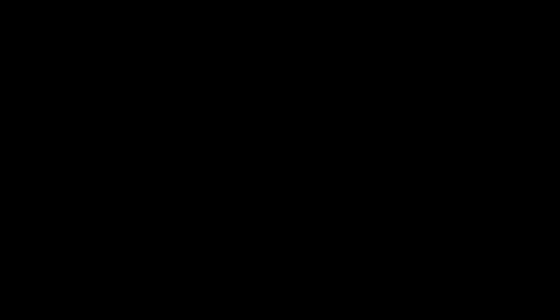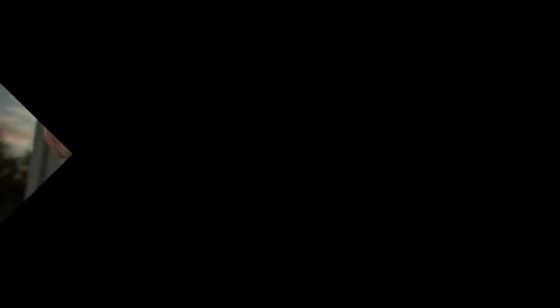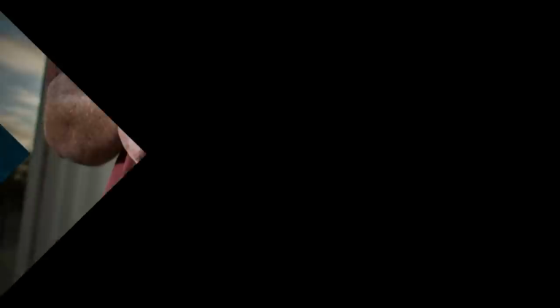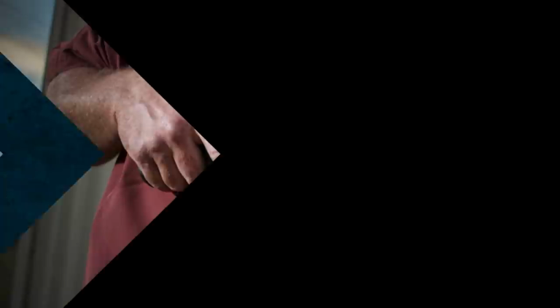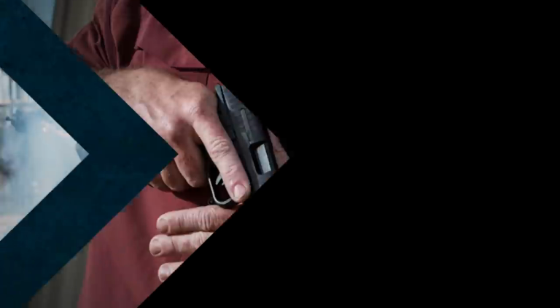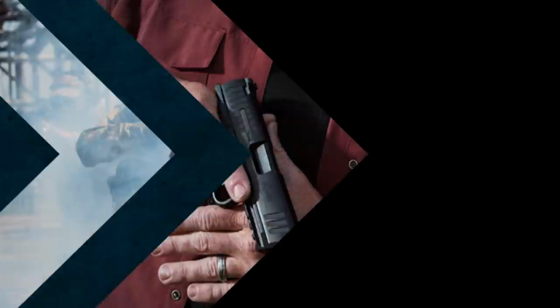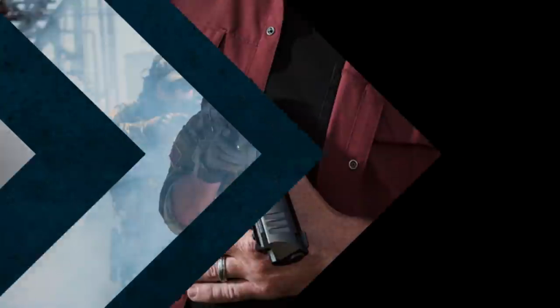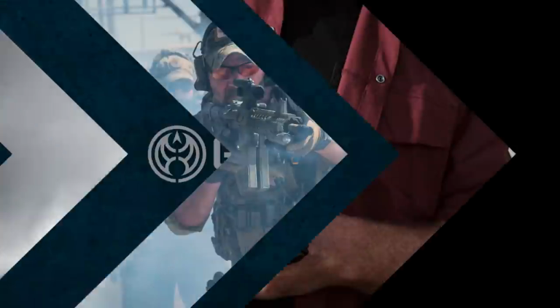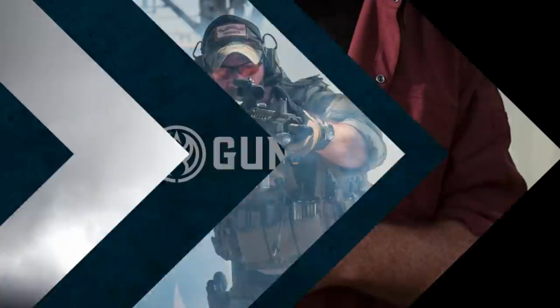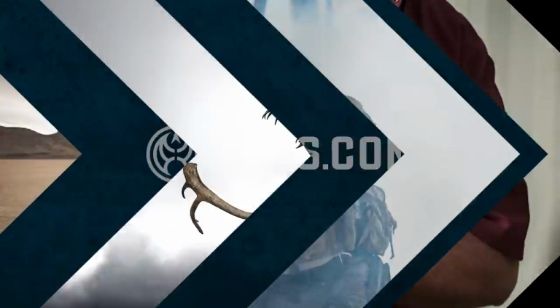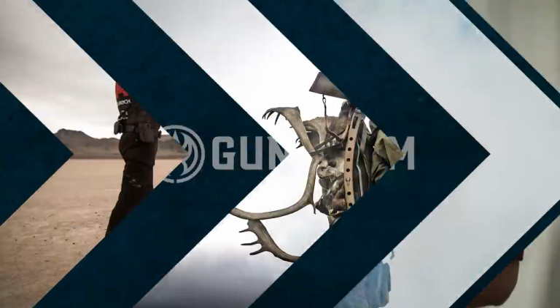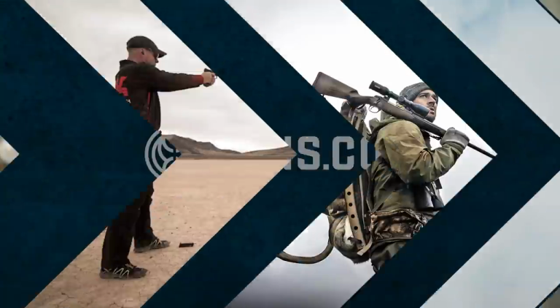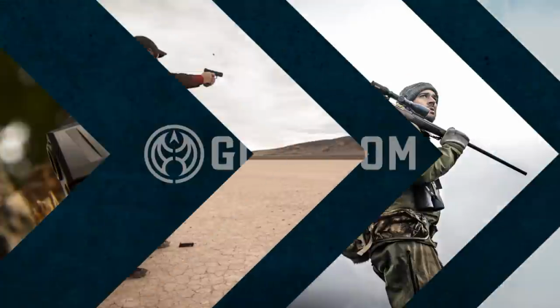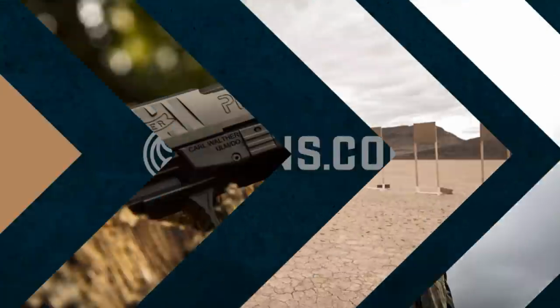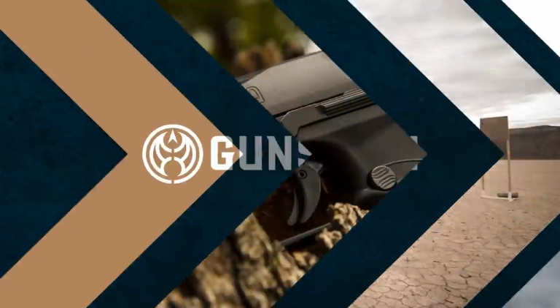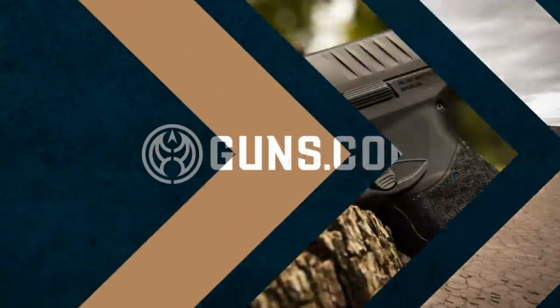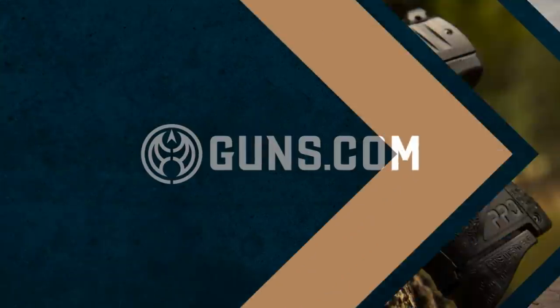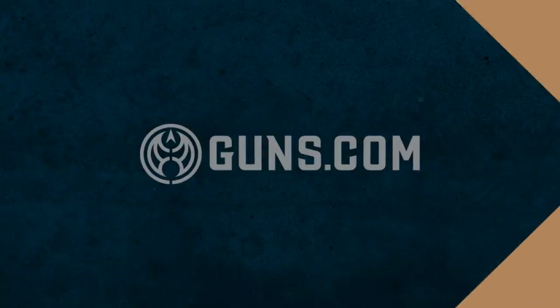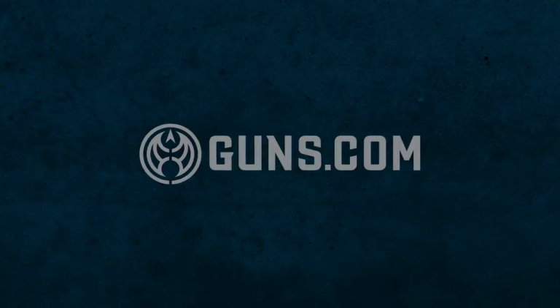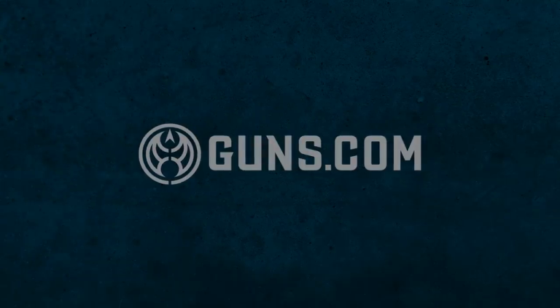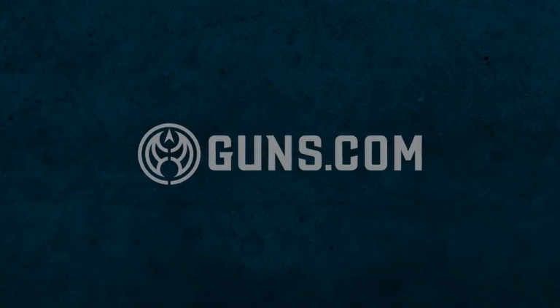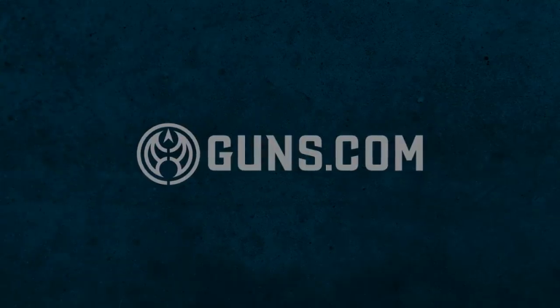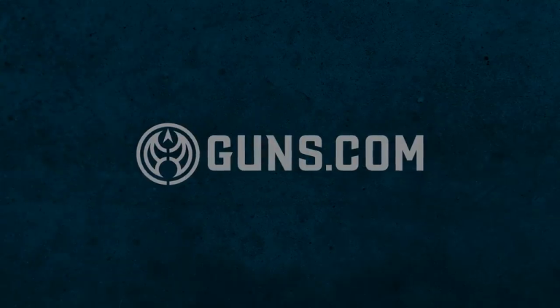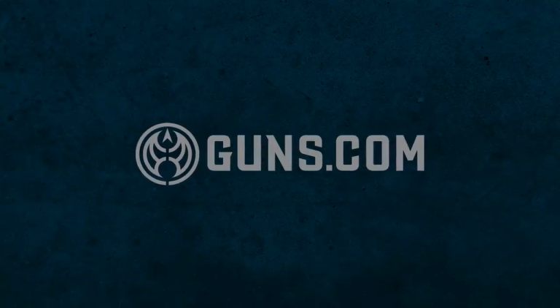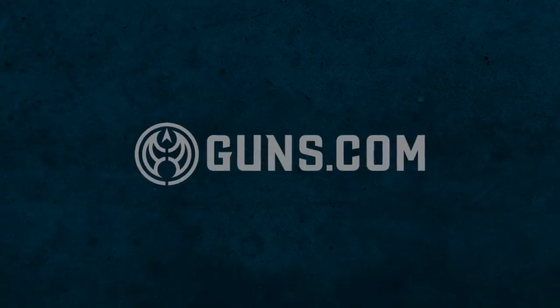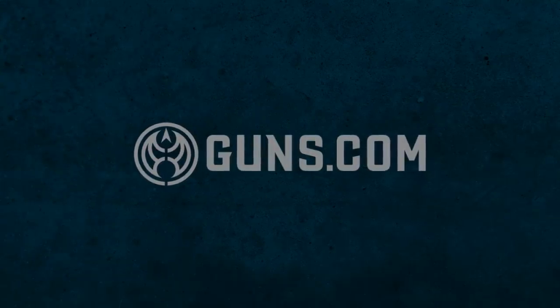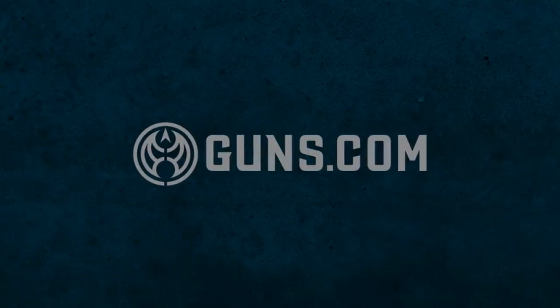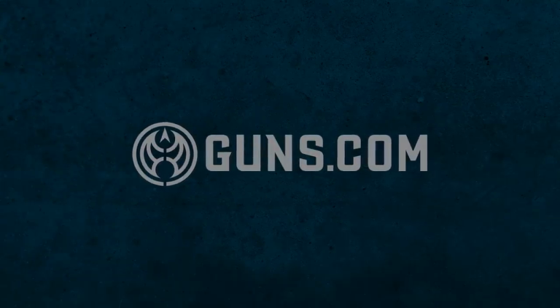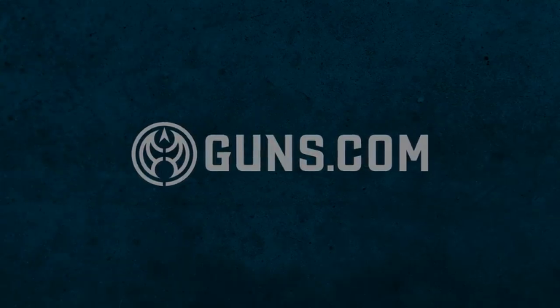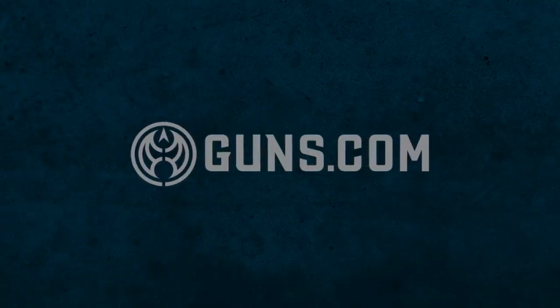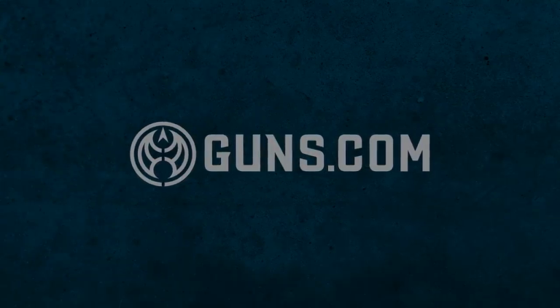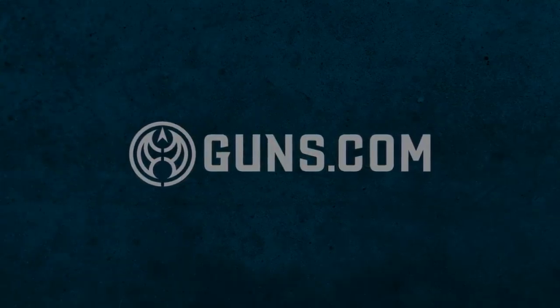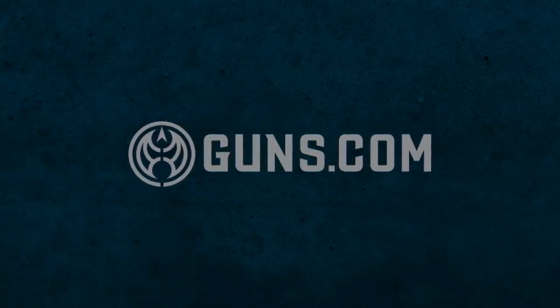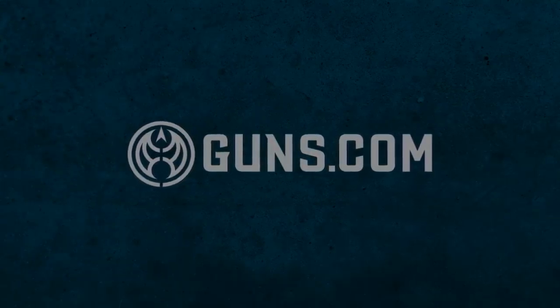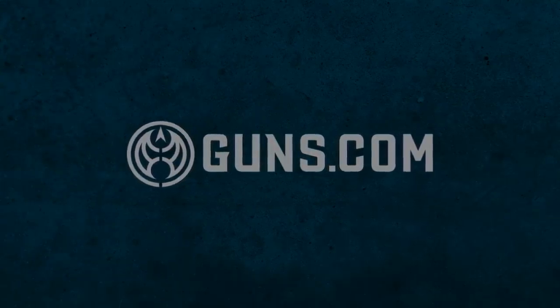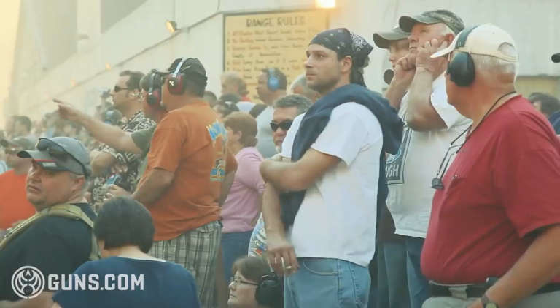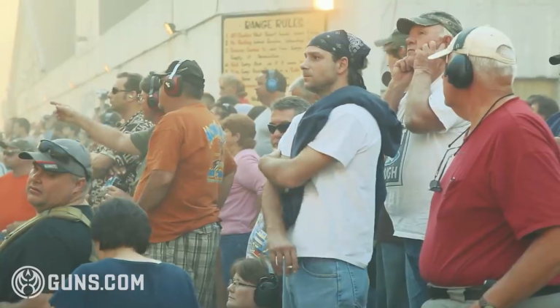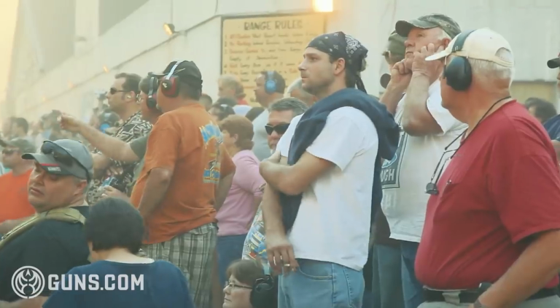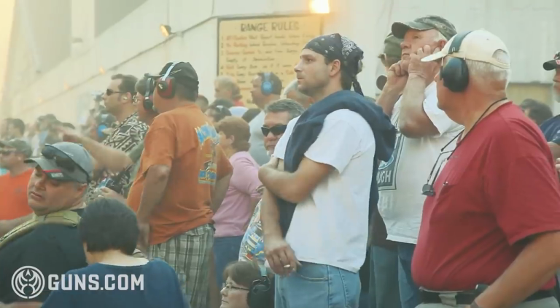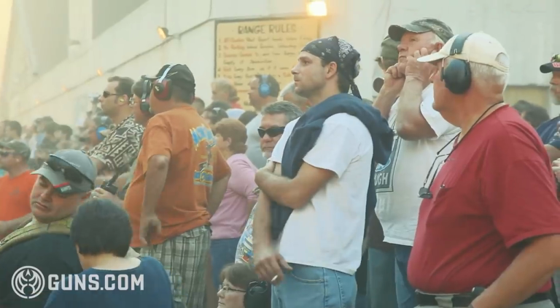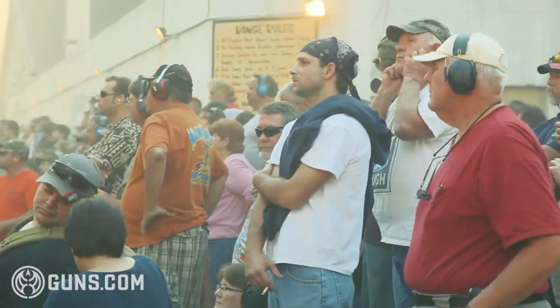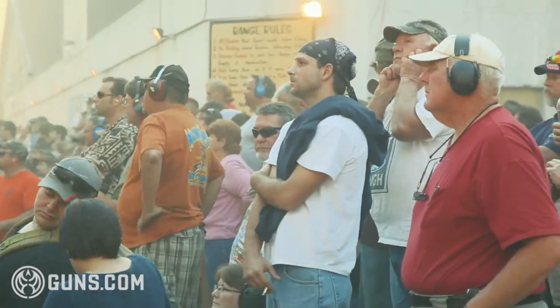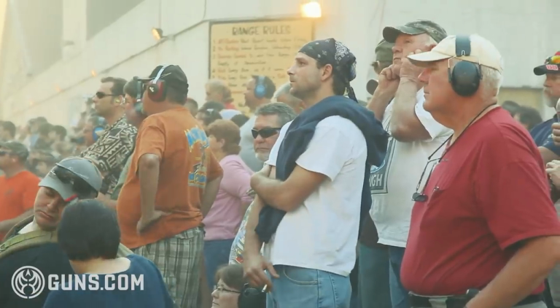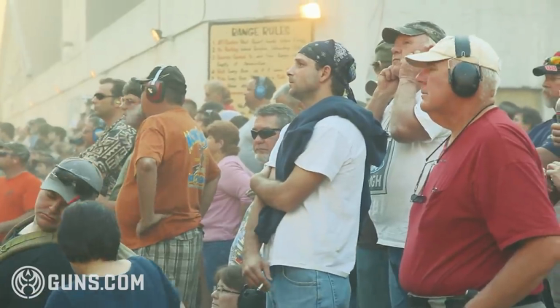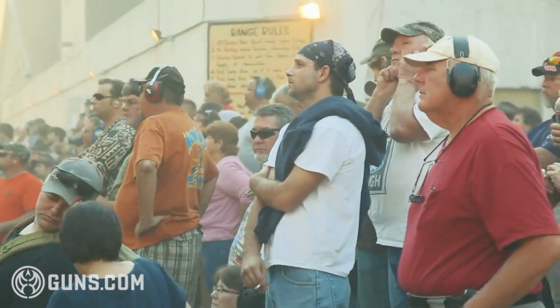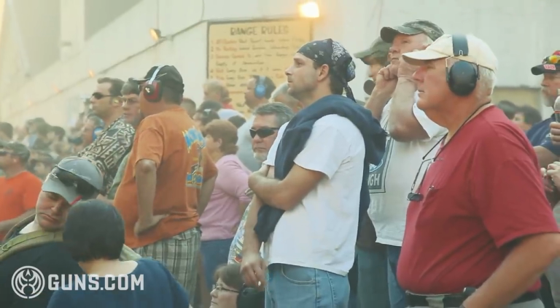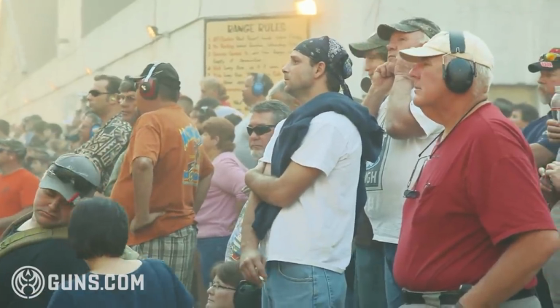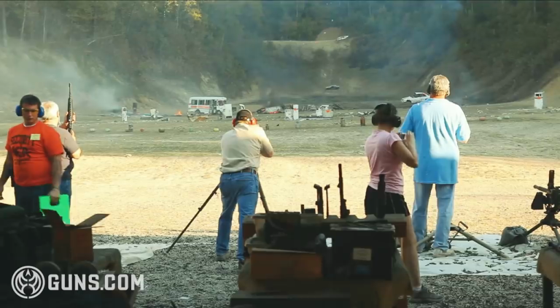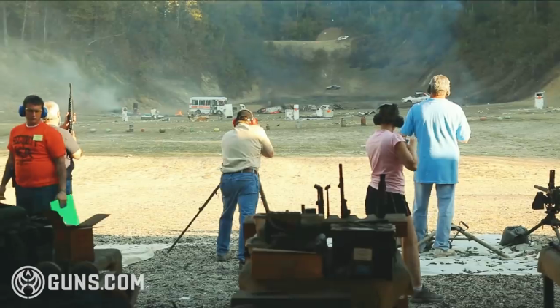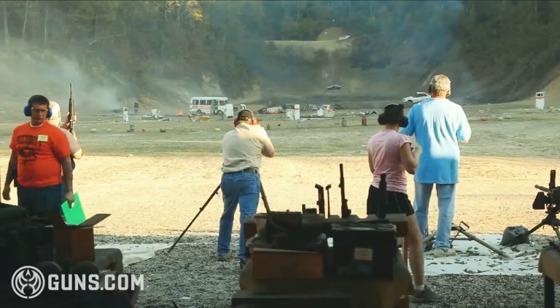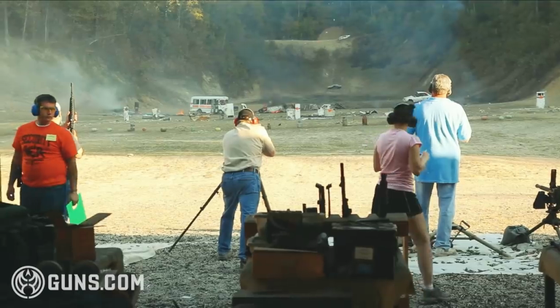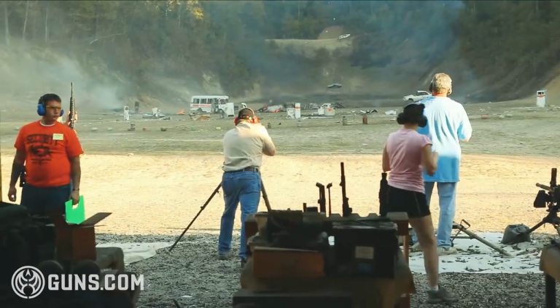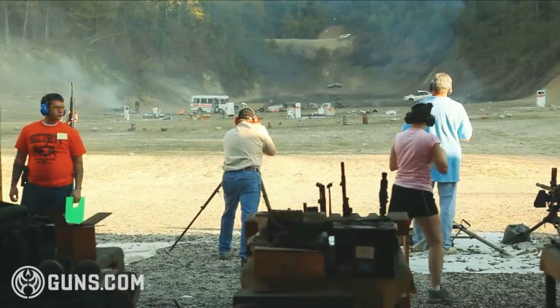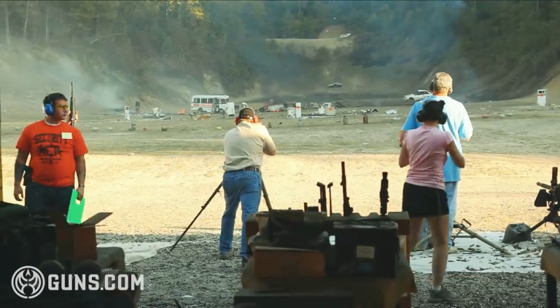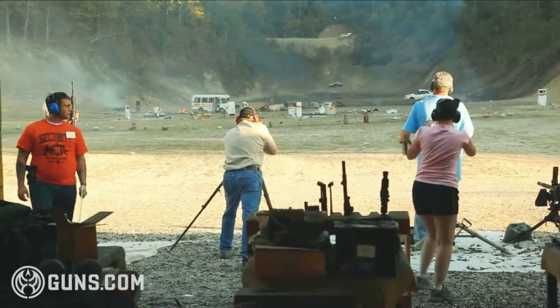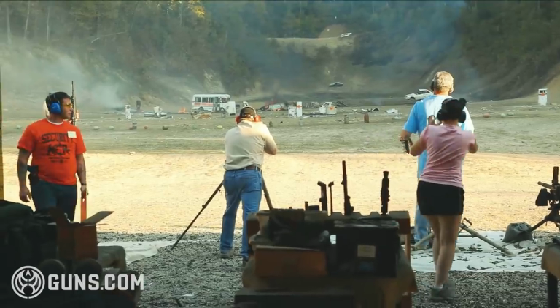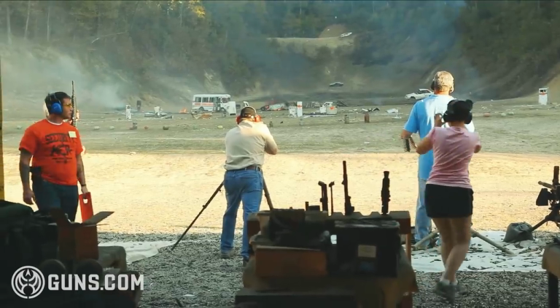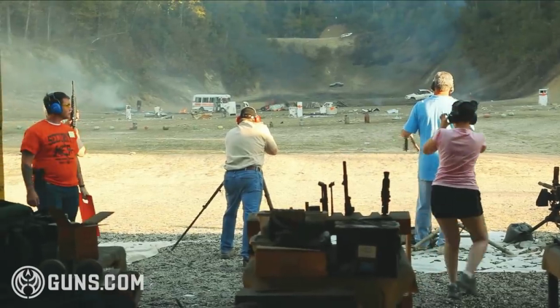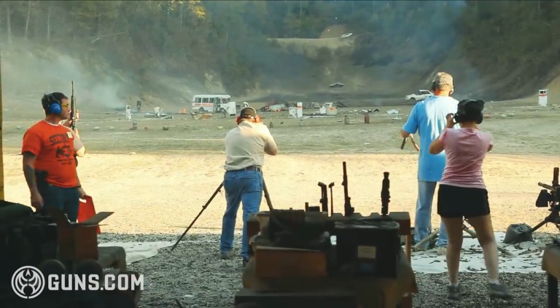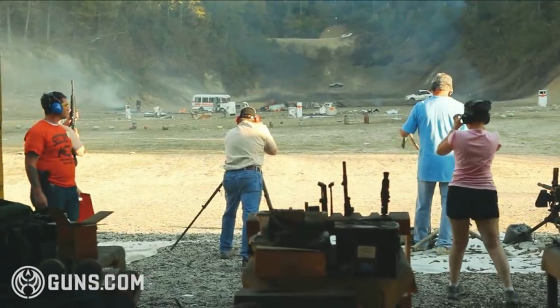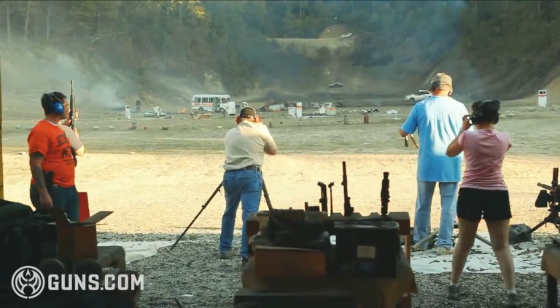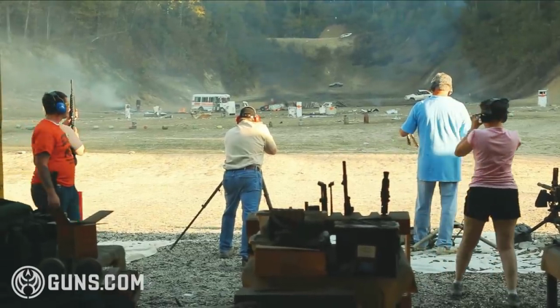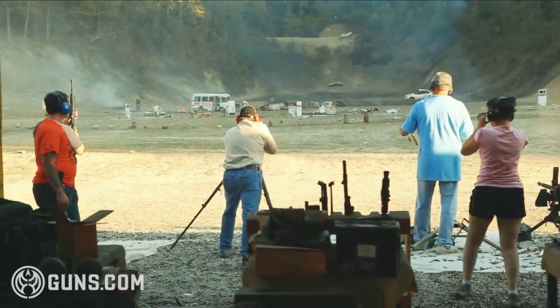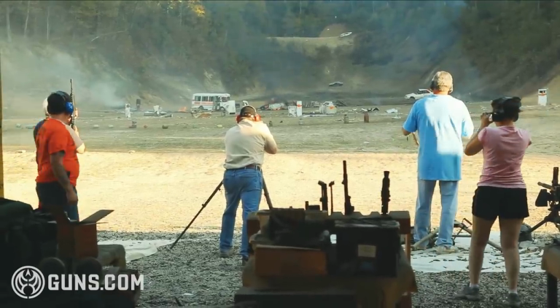Fireline security, are we ready on the left? Fireline security, are we ready on the right? This range is hot.